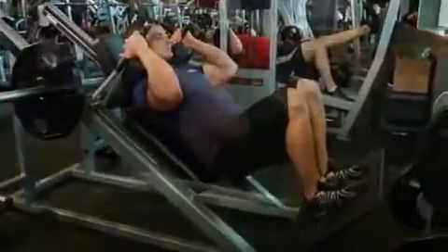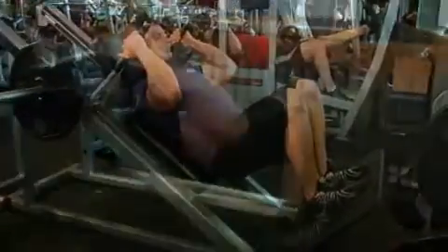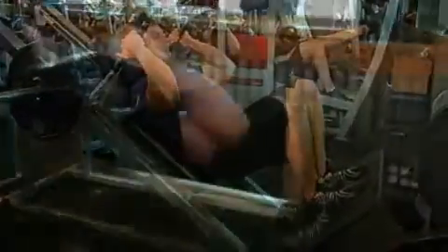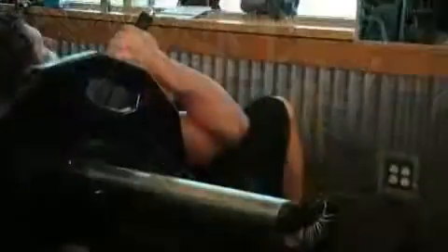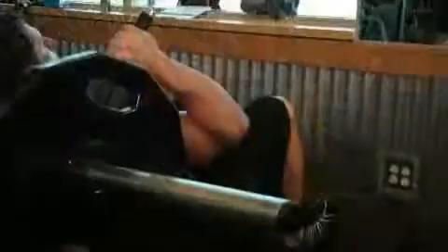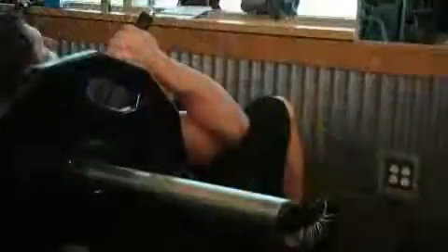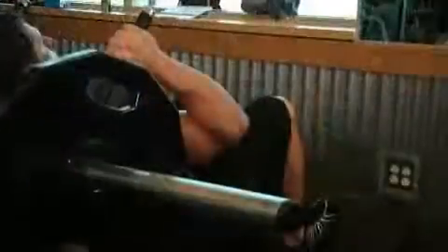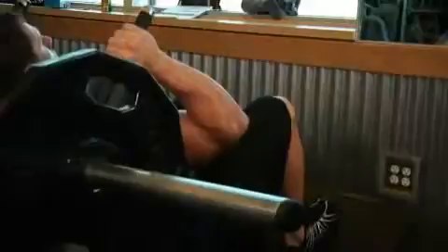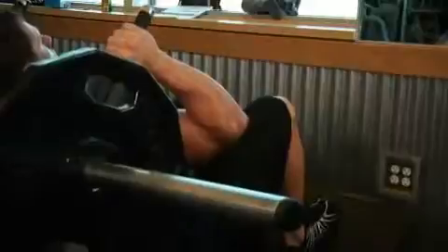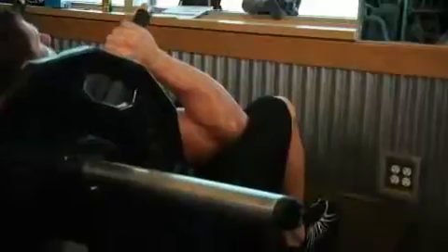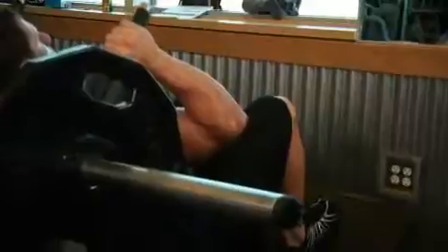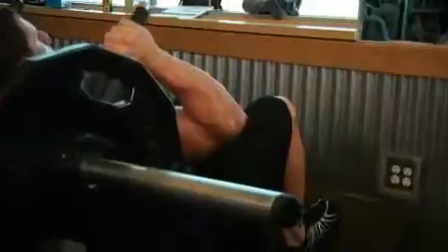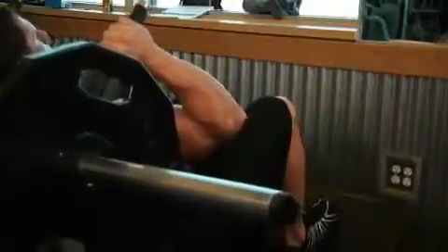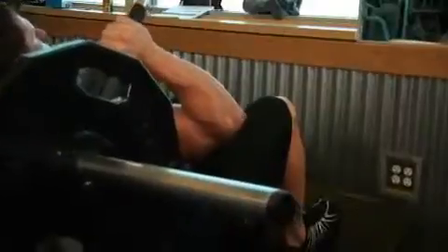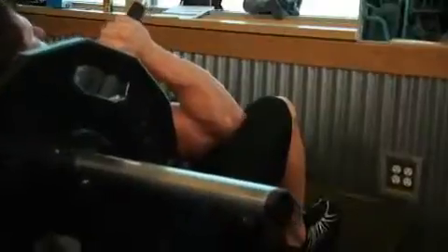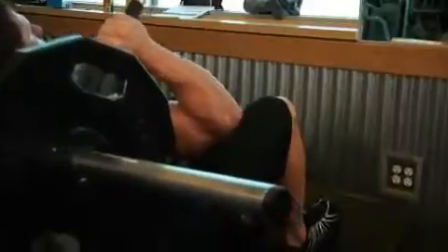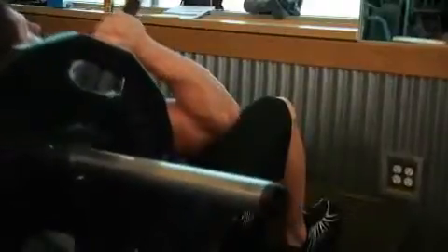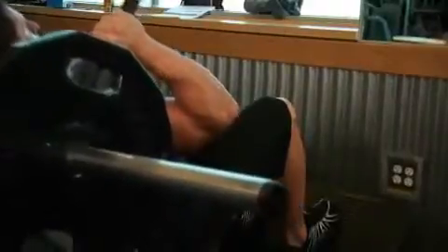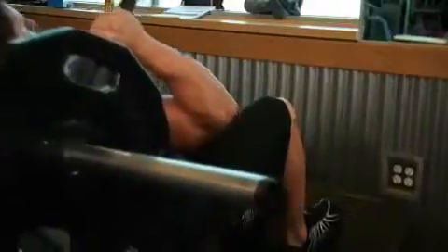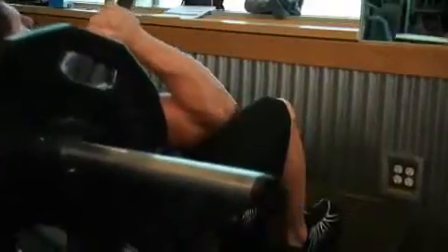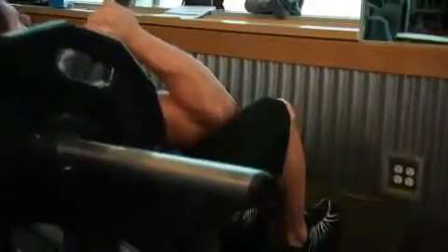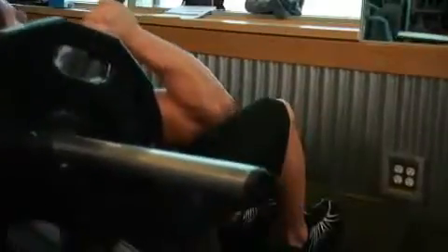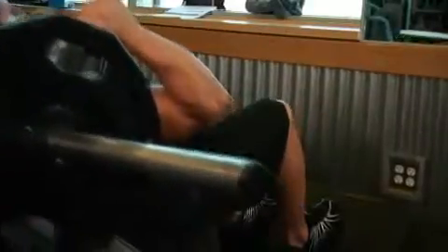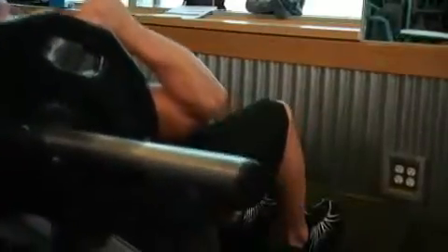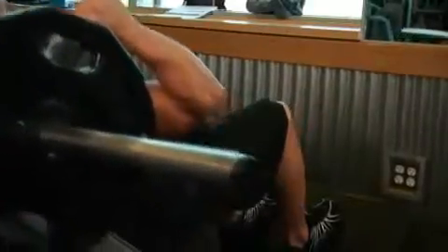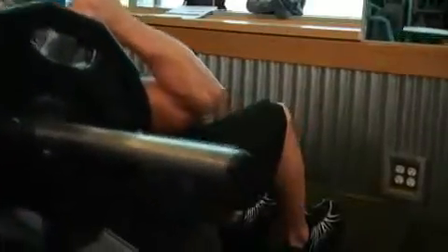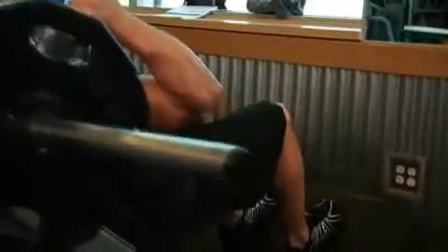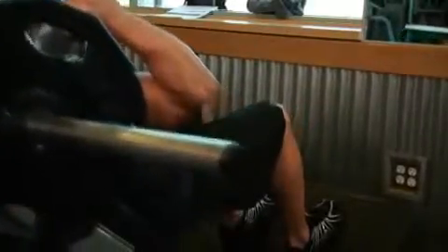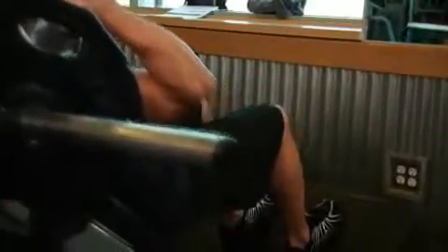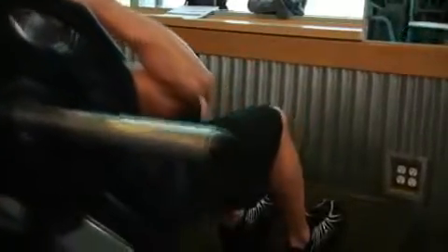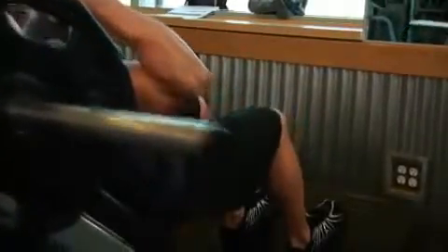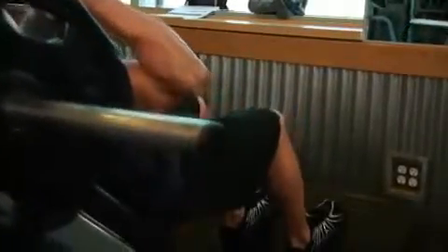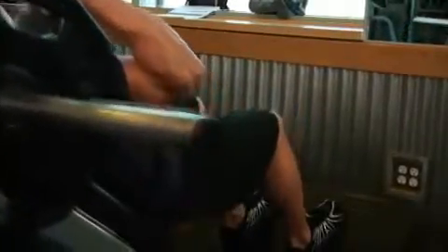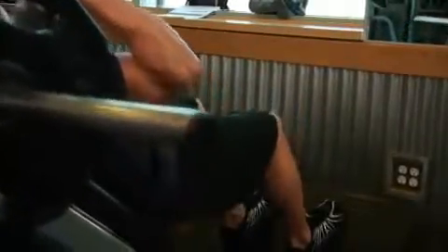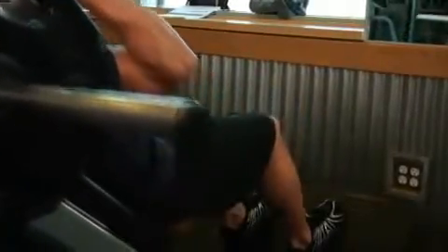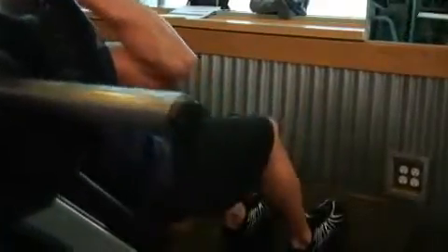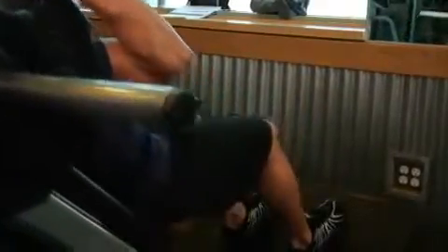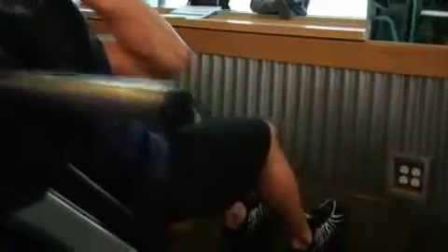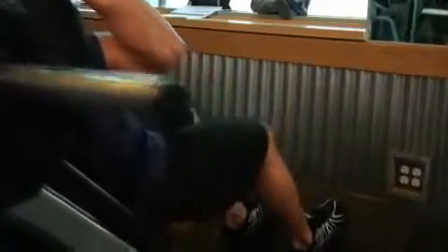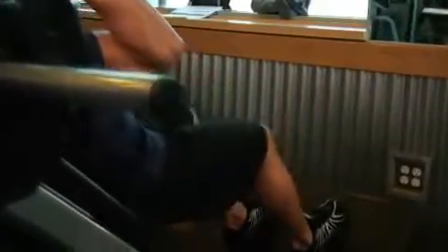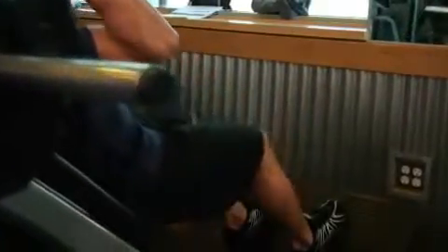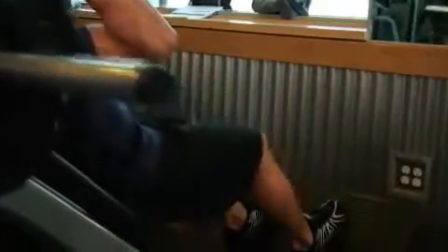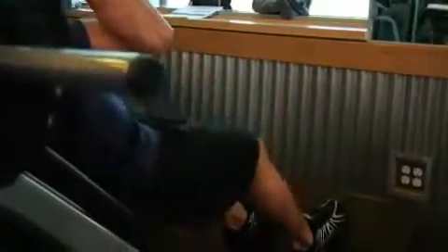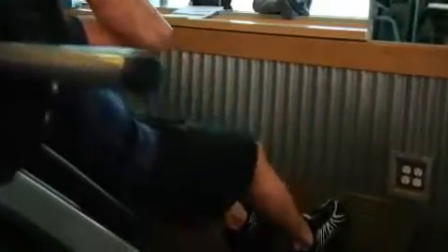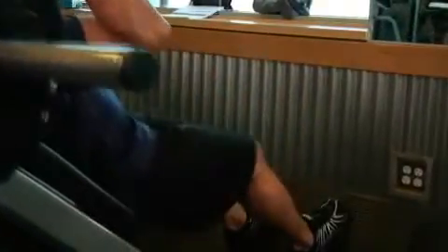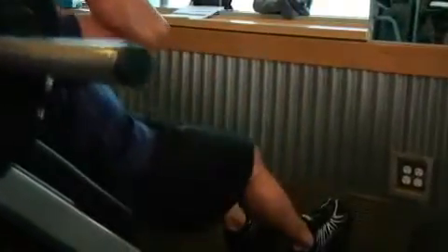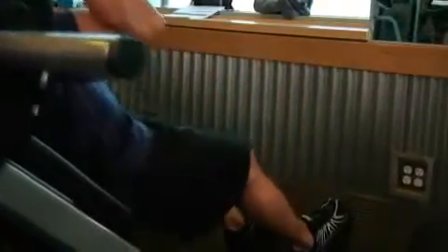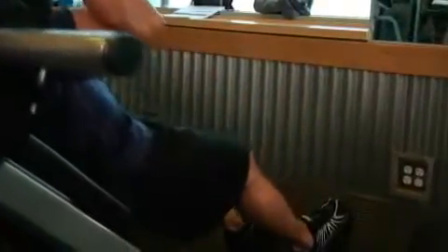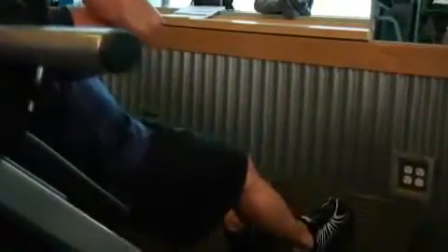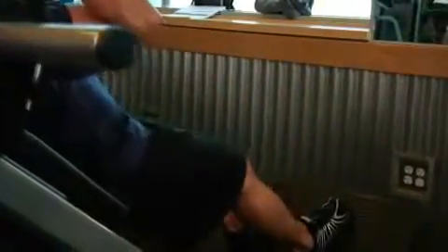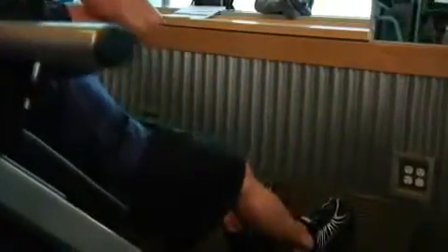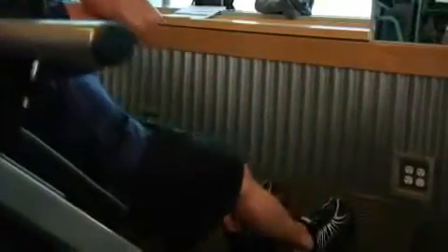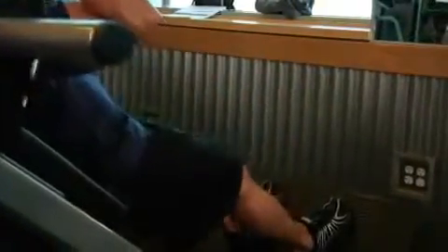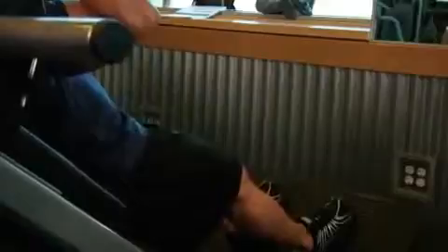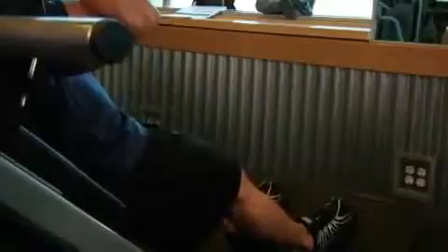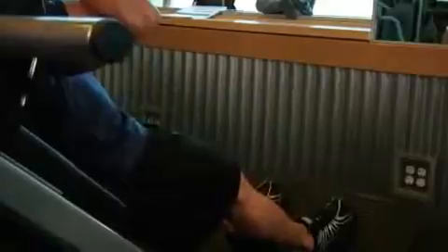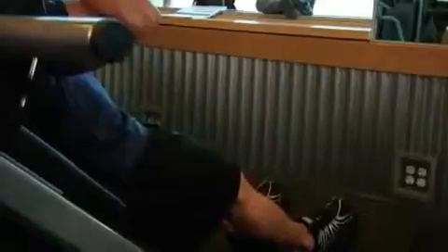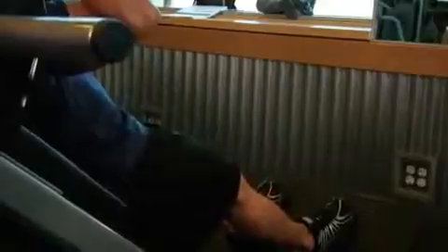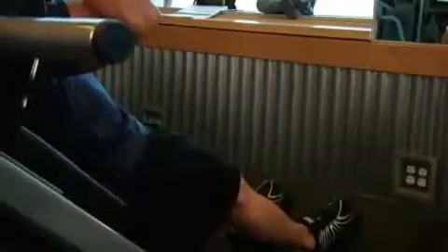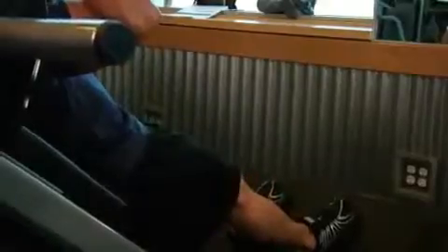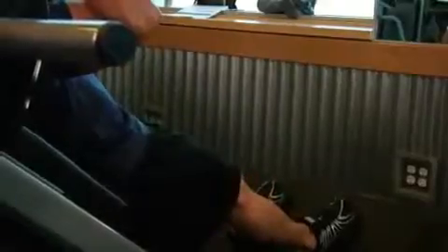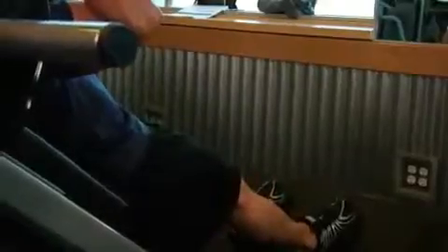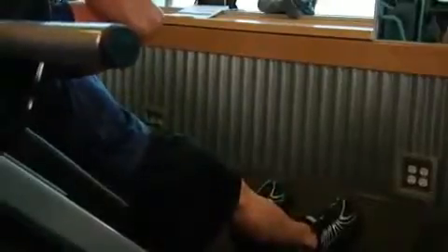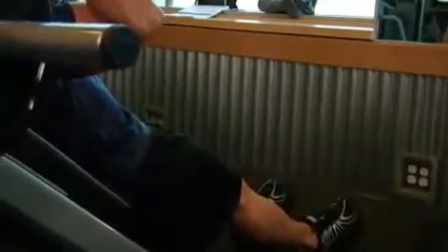Now exhale and slowly raise the weight by pushing the floor with the heels of your feet as you straighten your legs and return to the starting position.